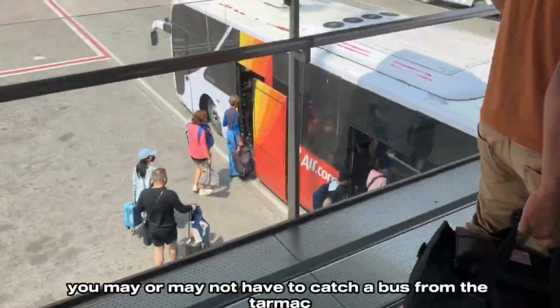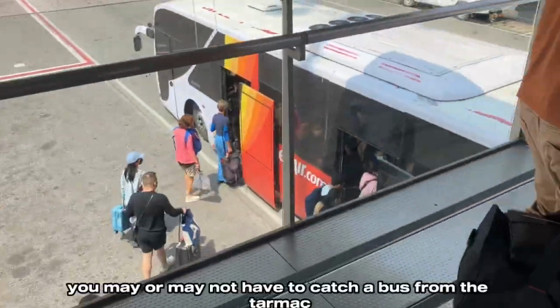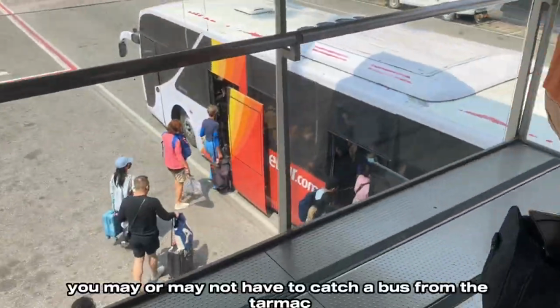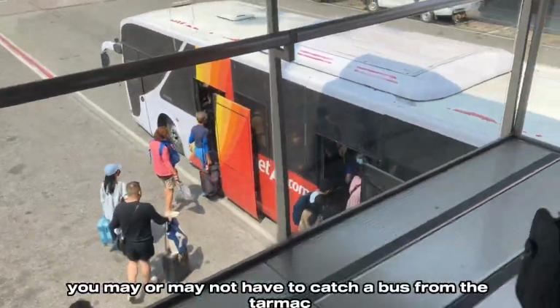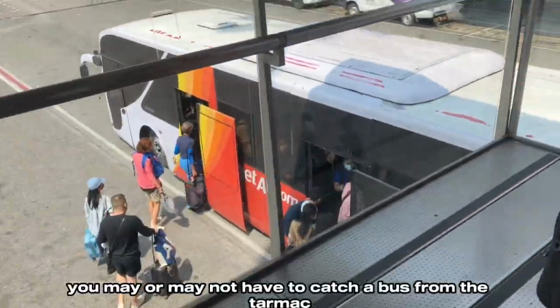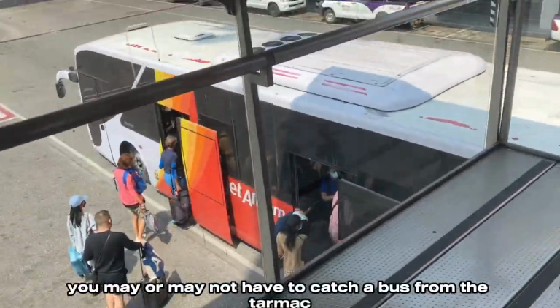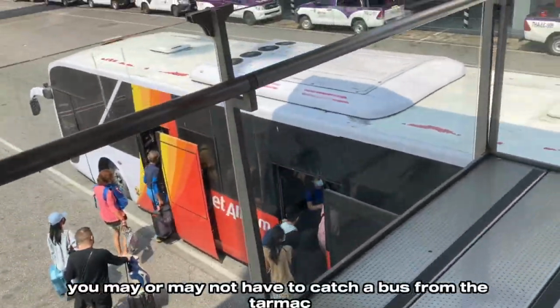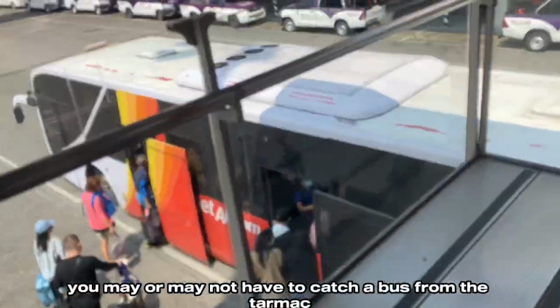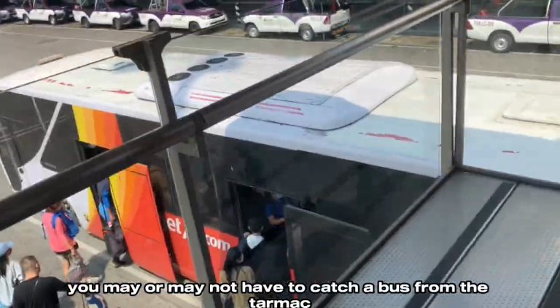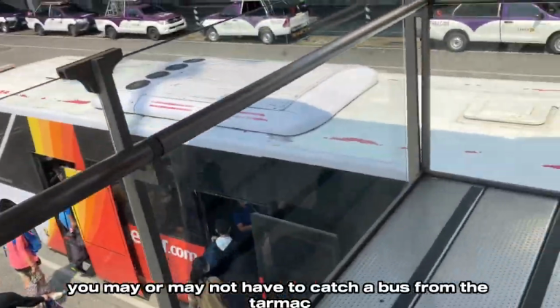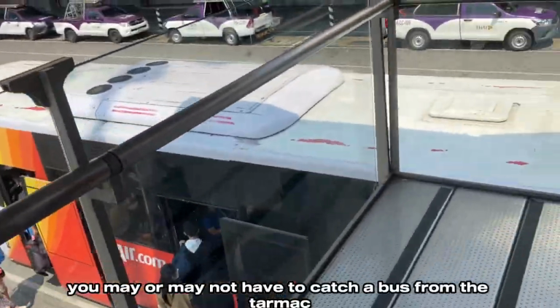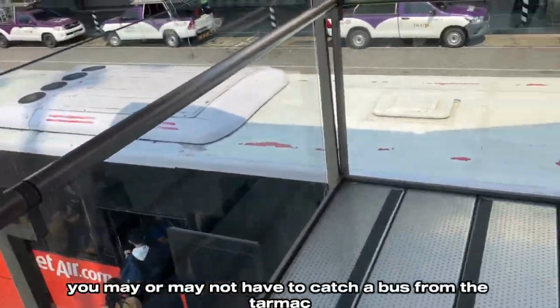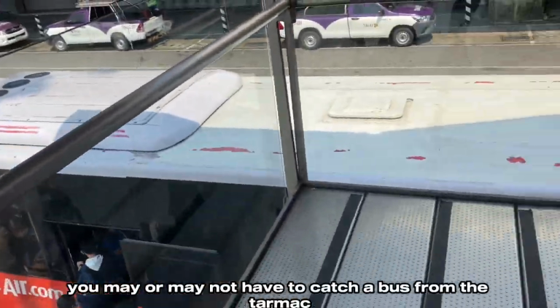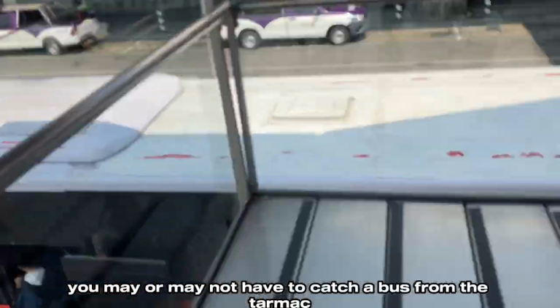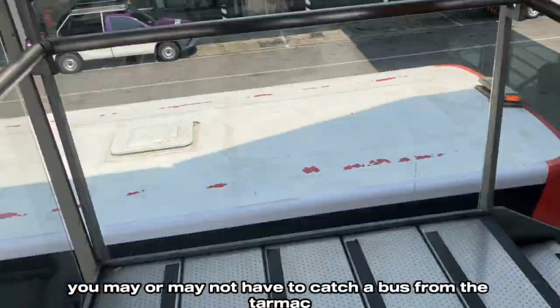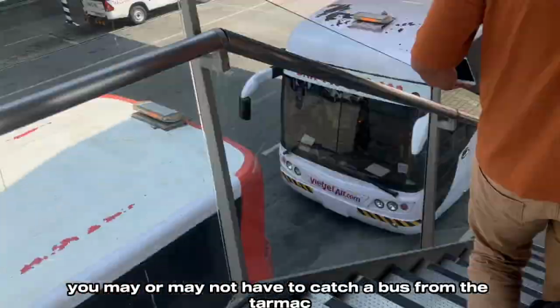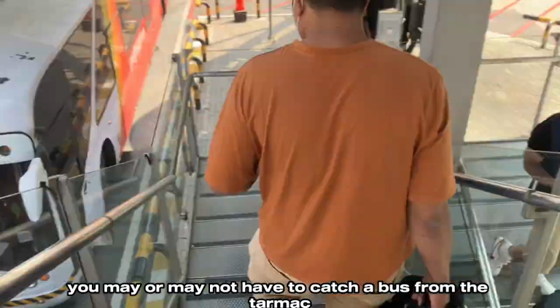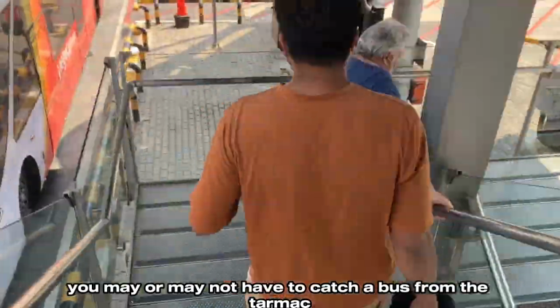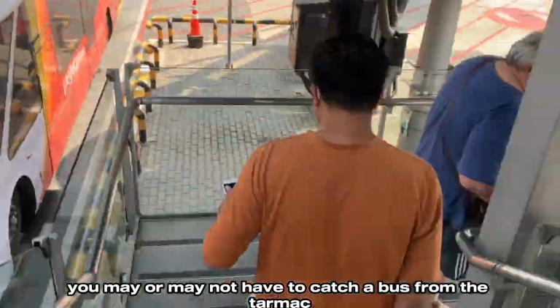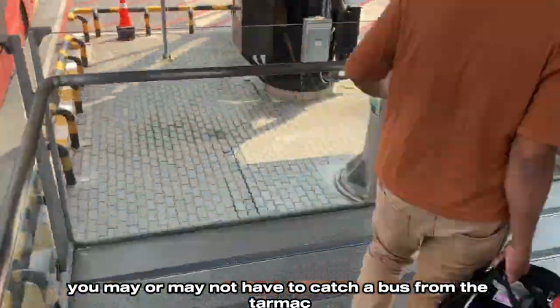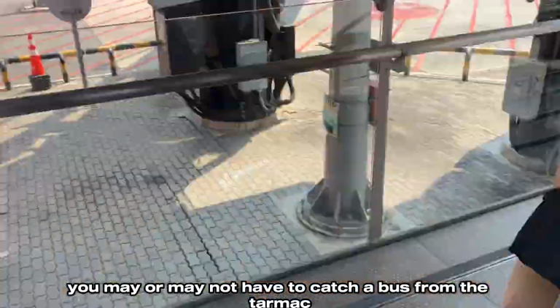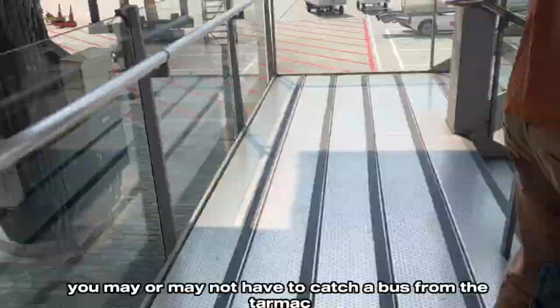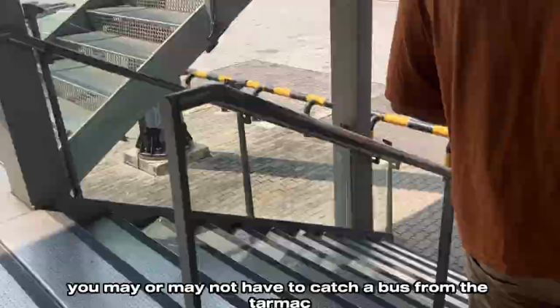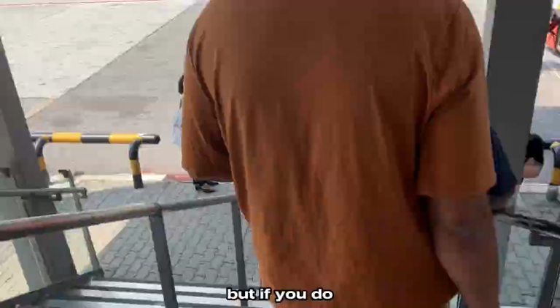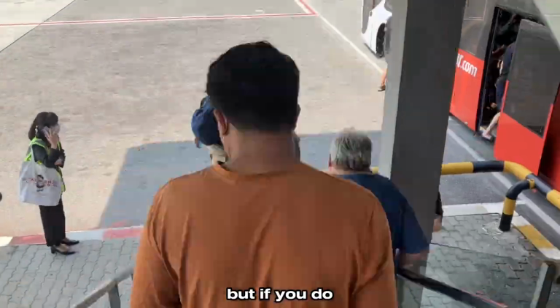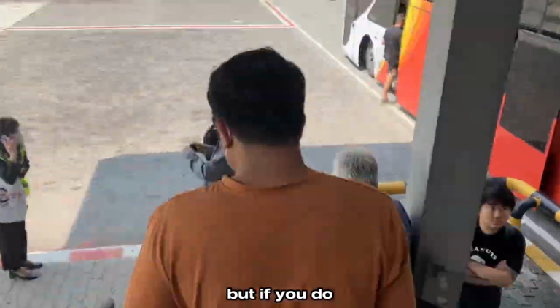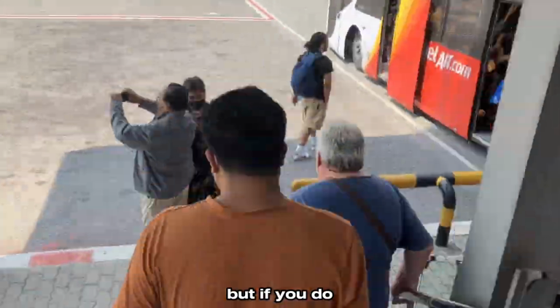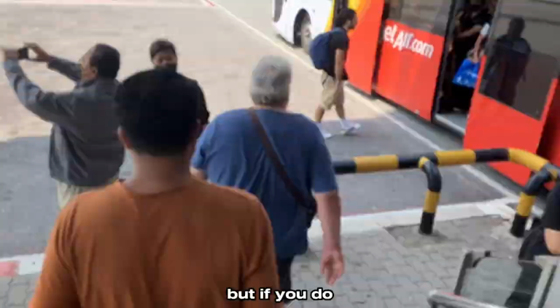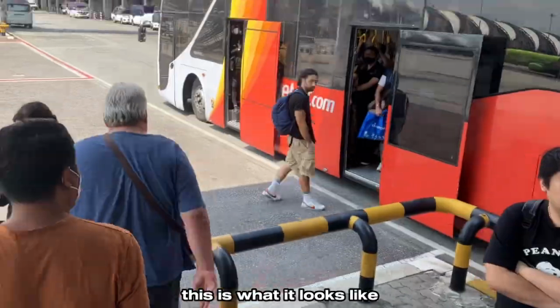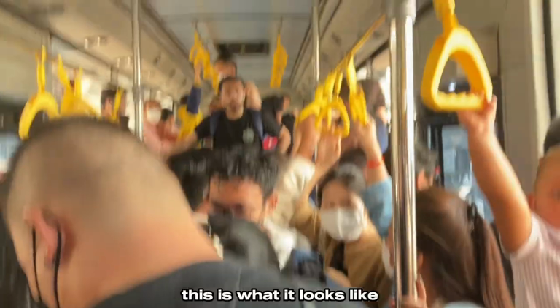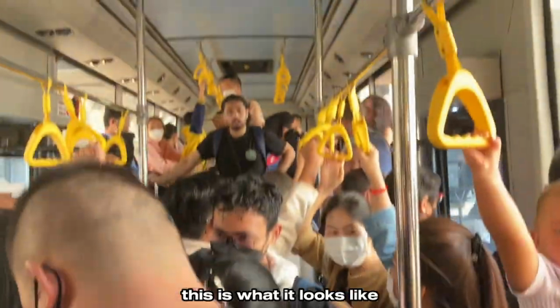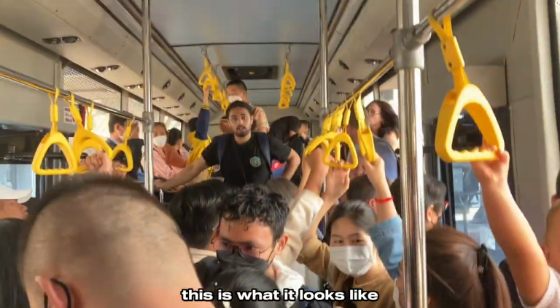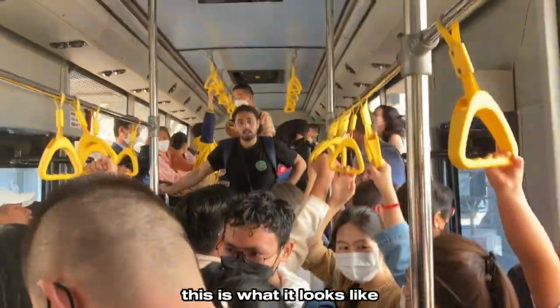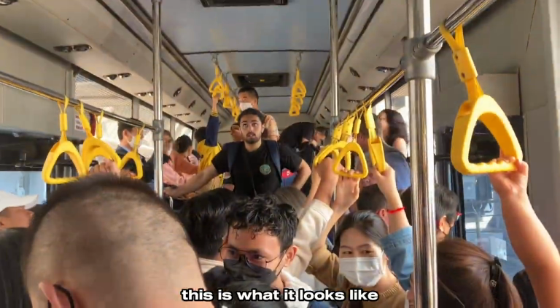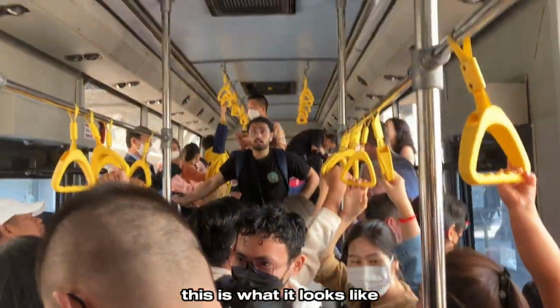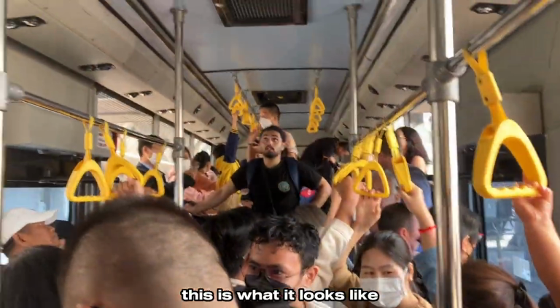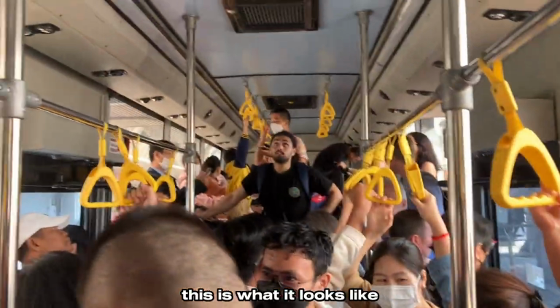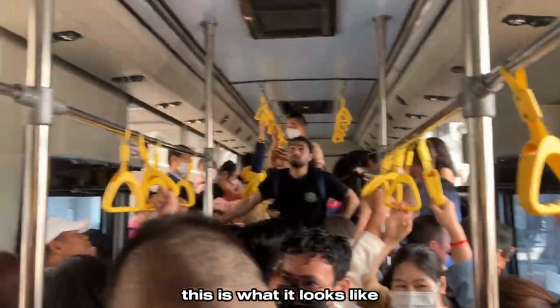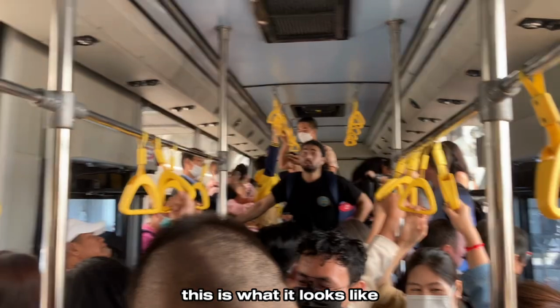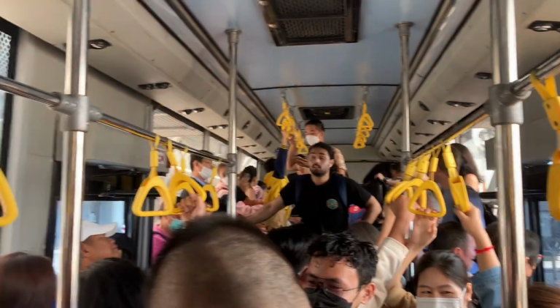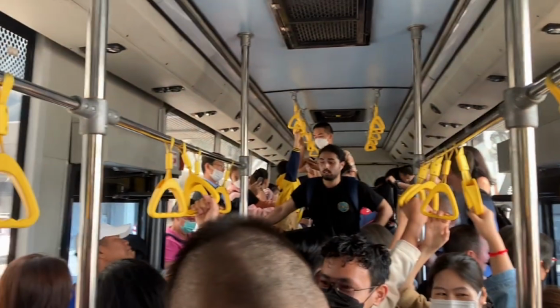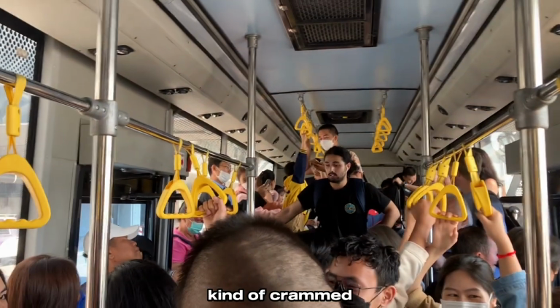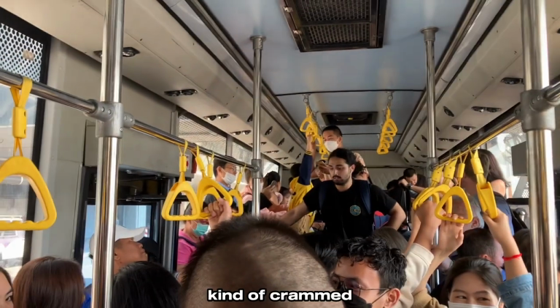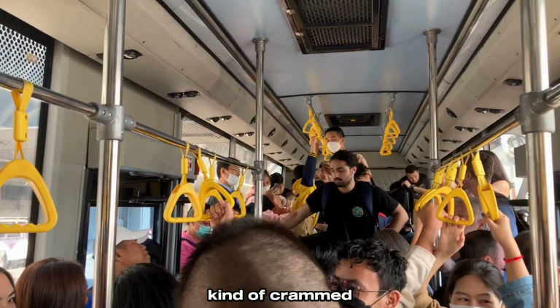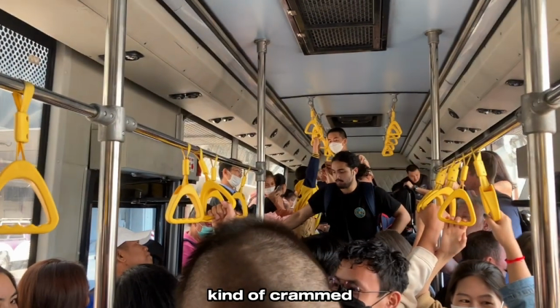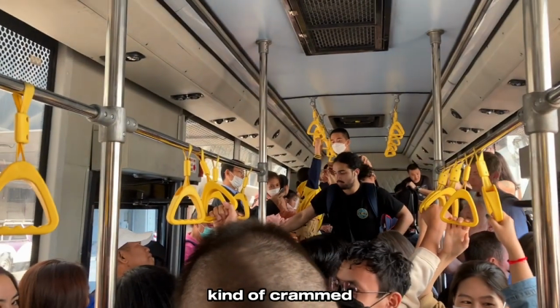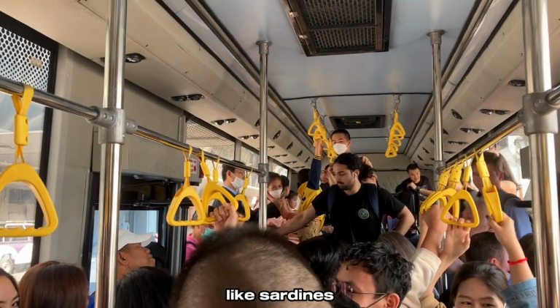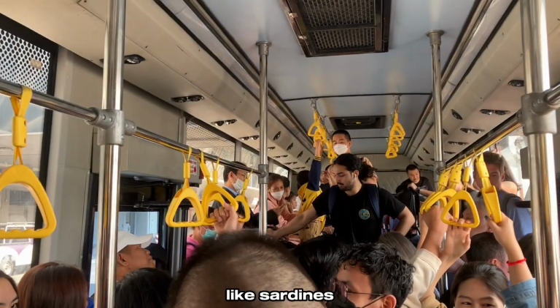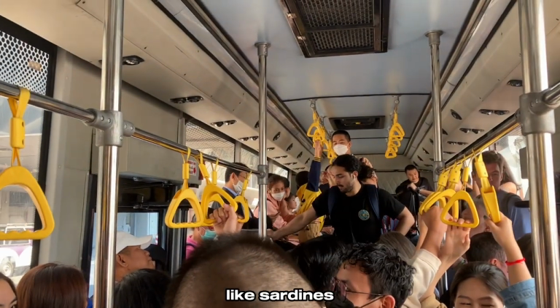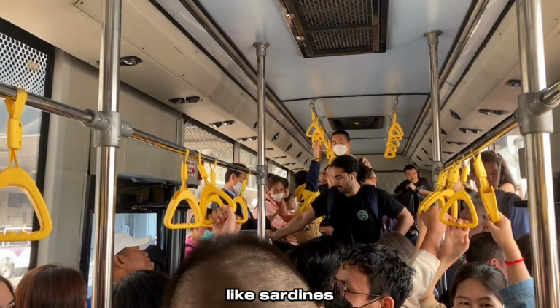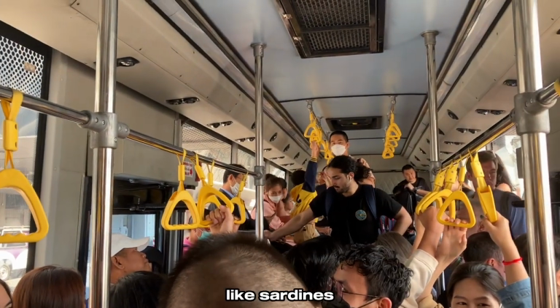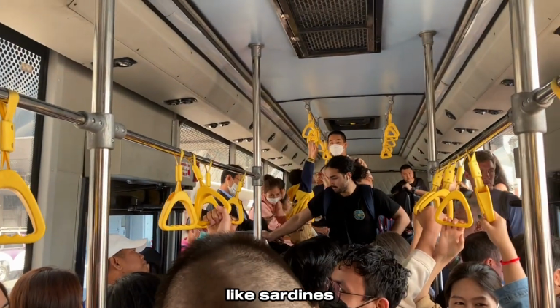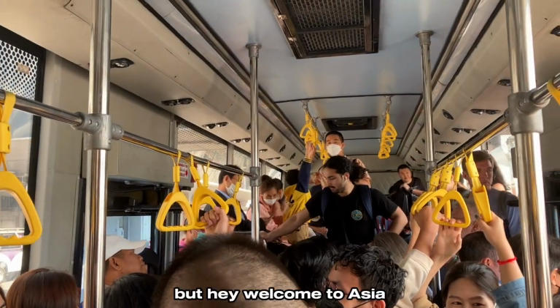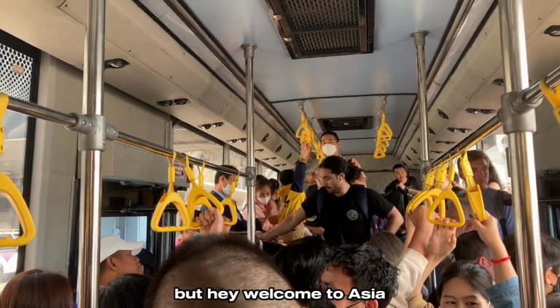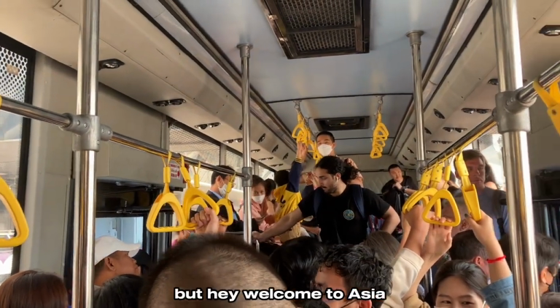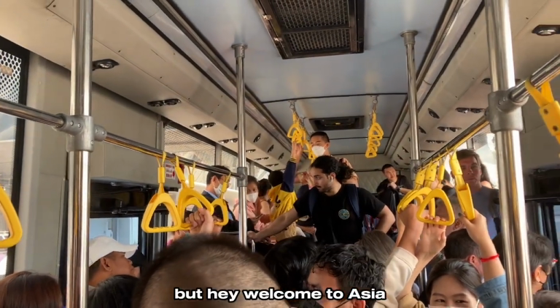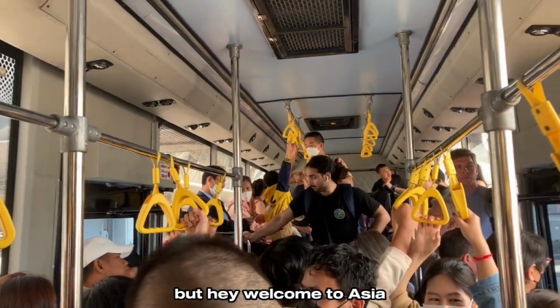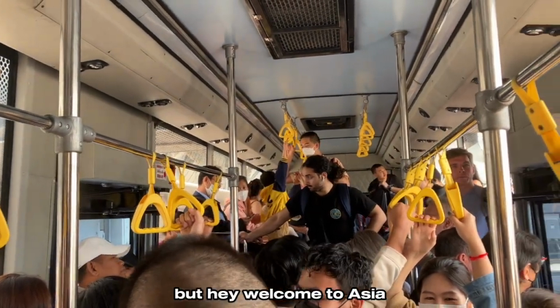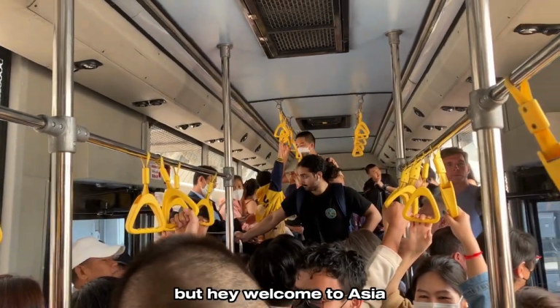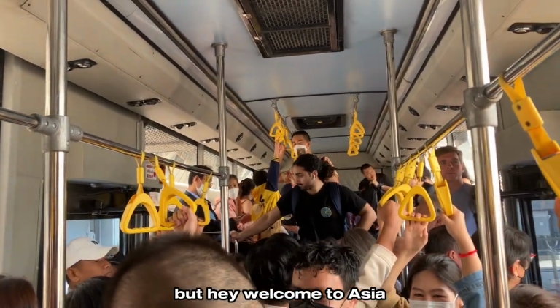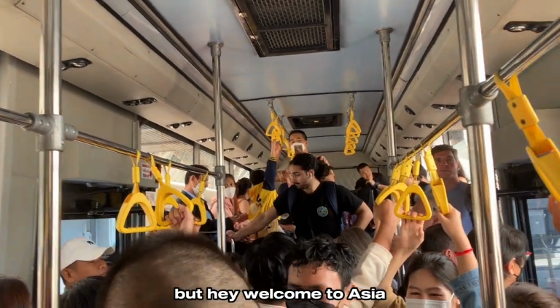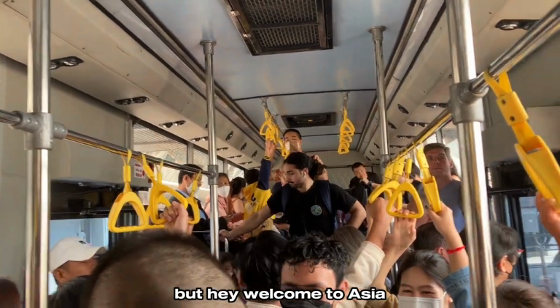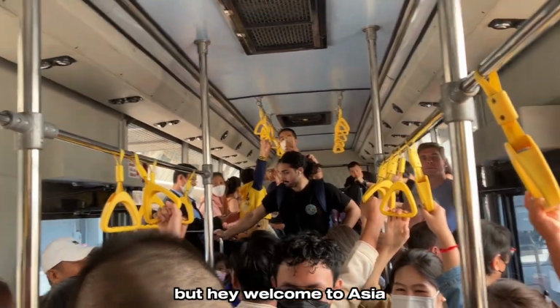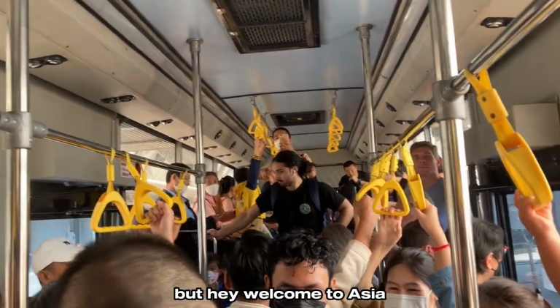You may or may not have to catch a bus from the tarmac, but if you do, this is what it looks like — kind of crammed like sardines, but hey, welcome to Asia.